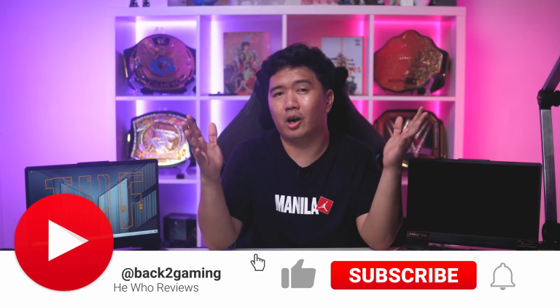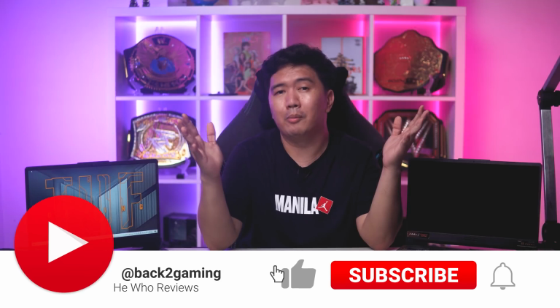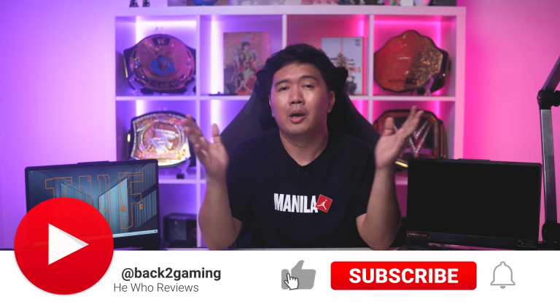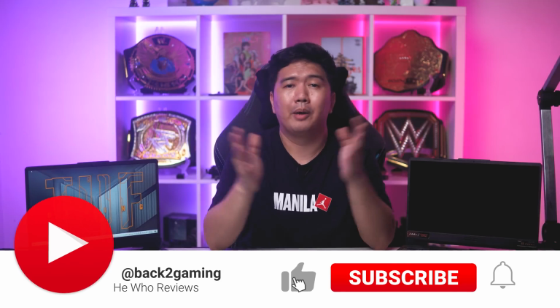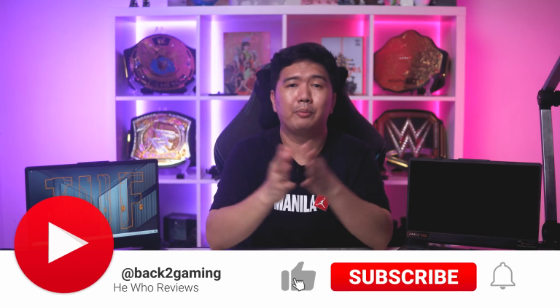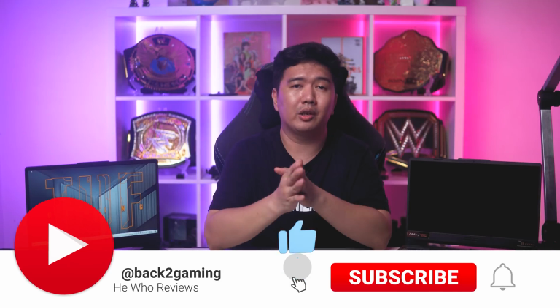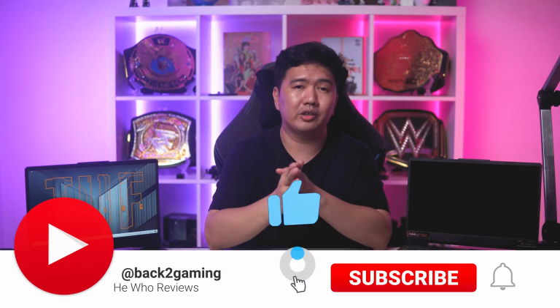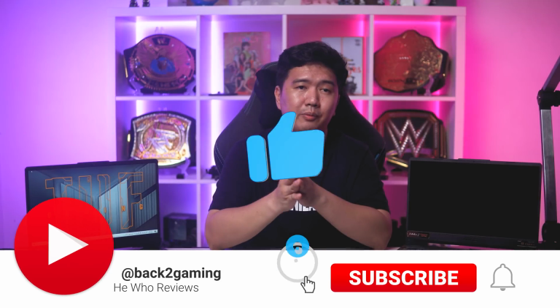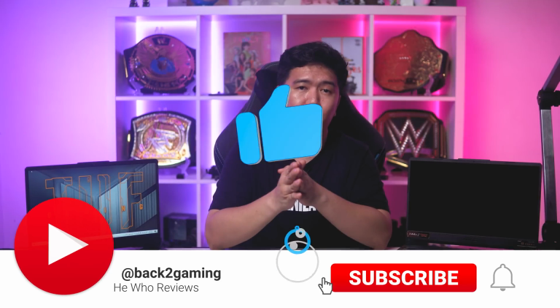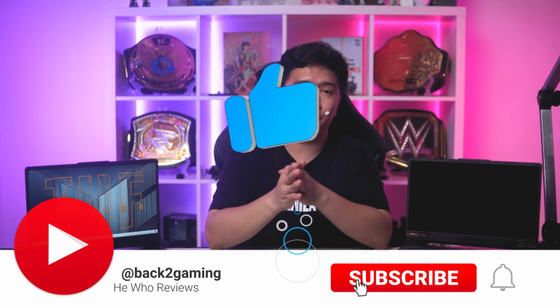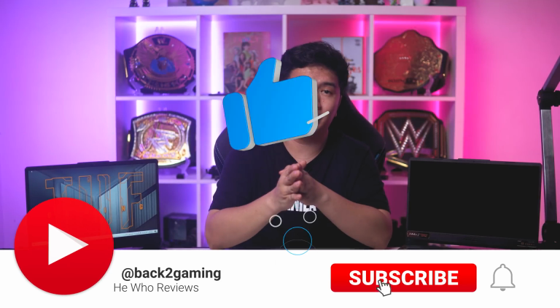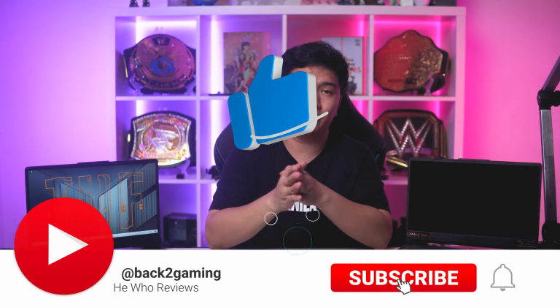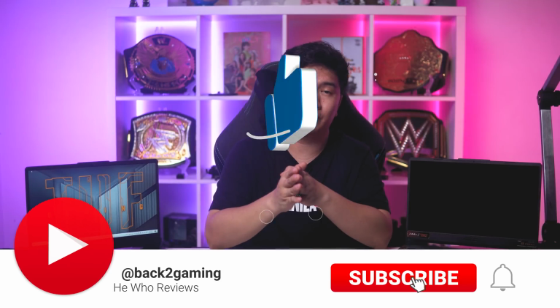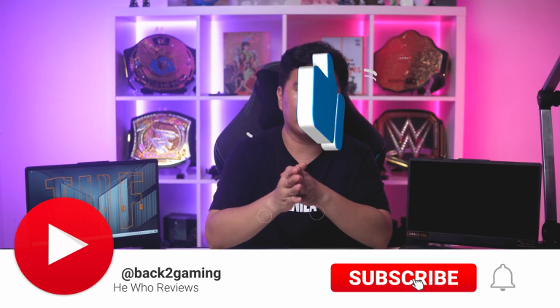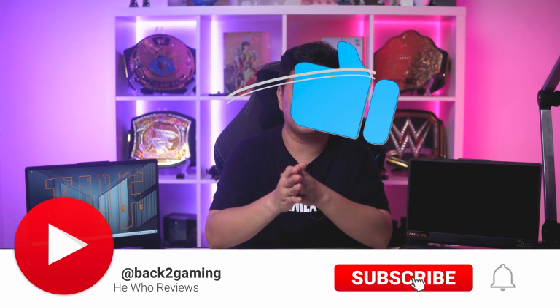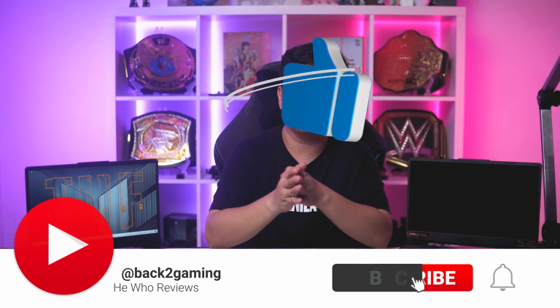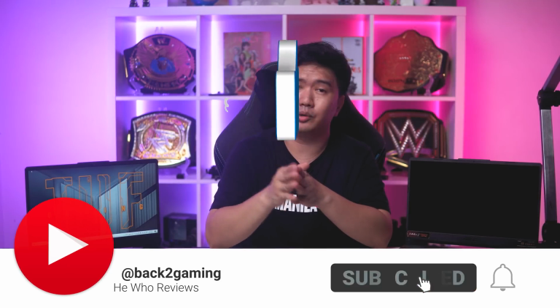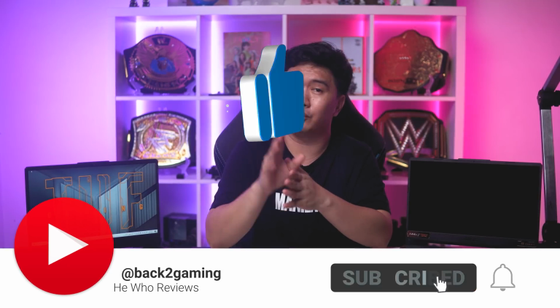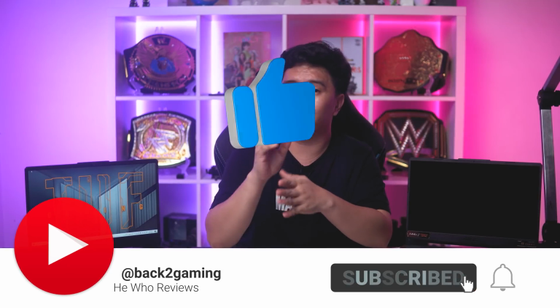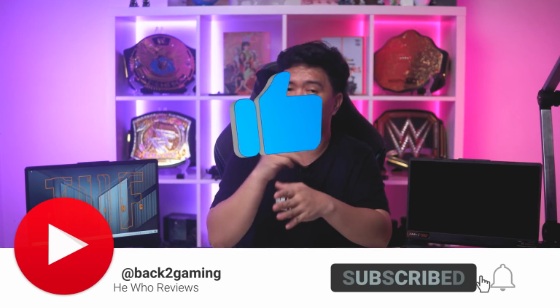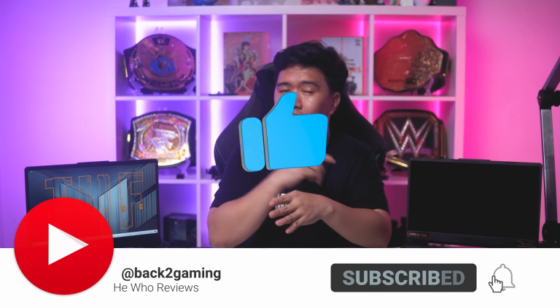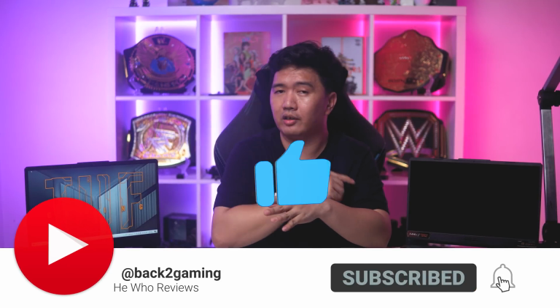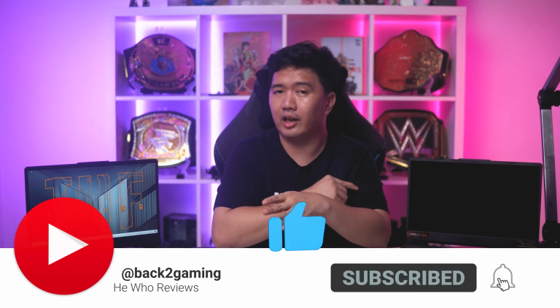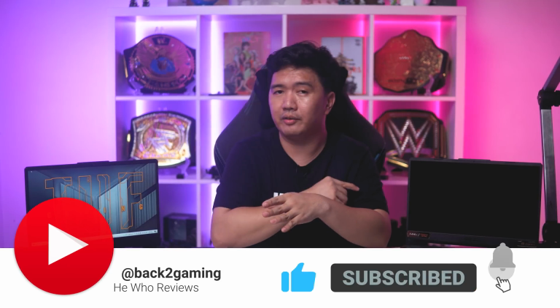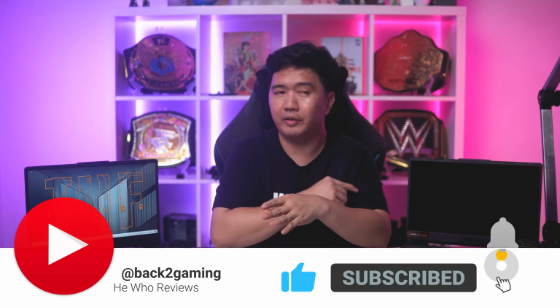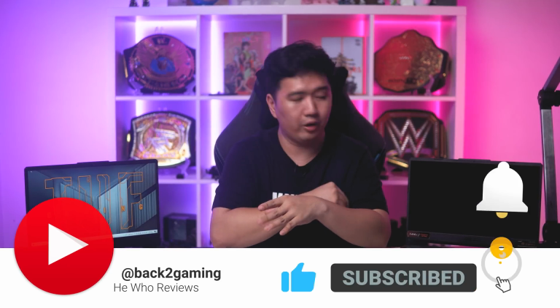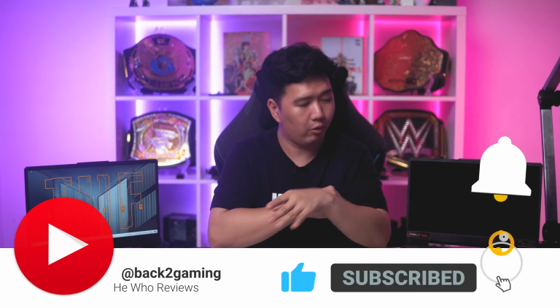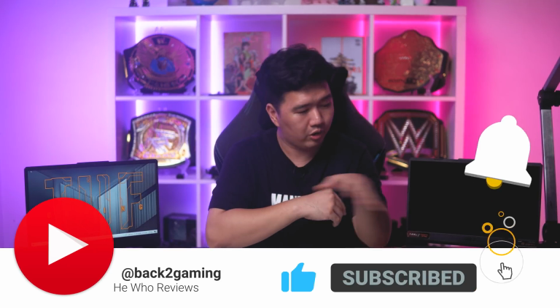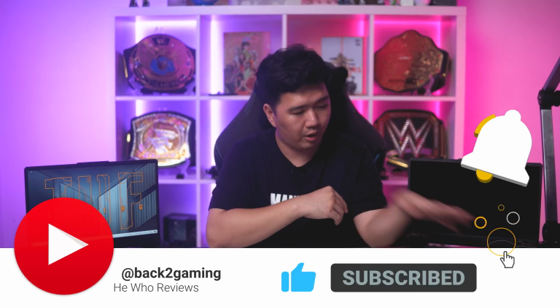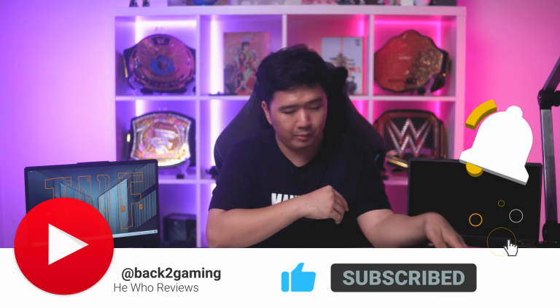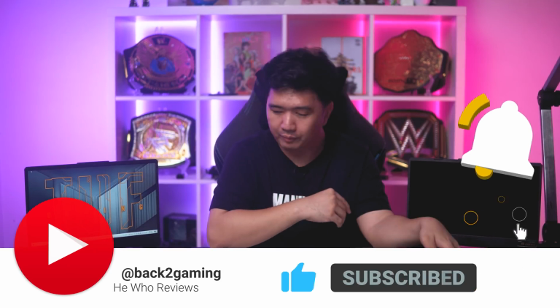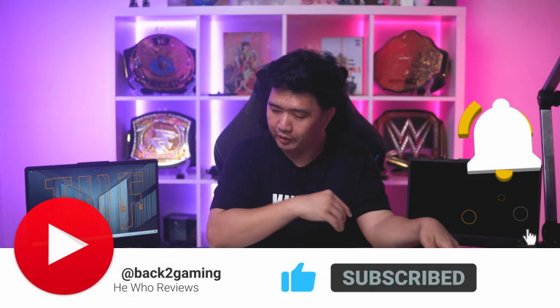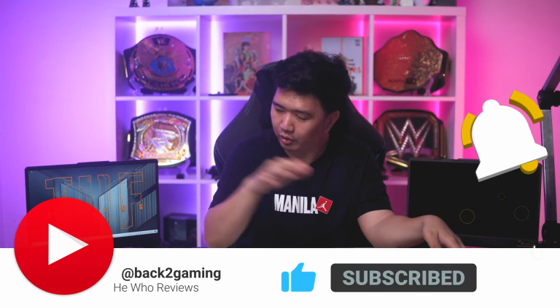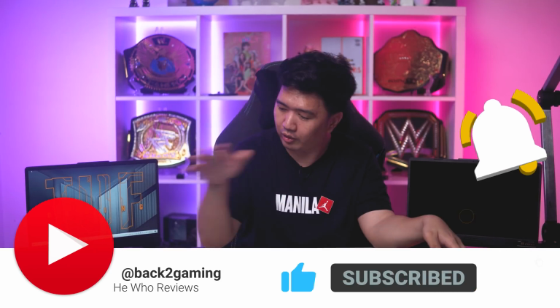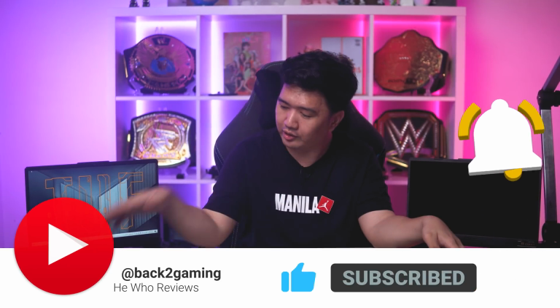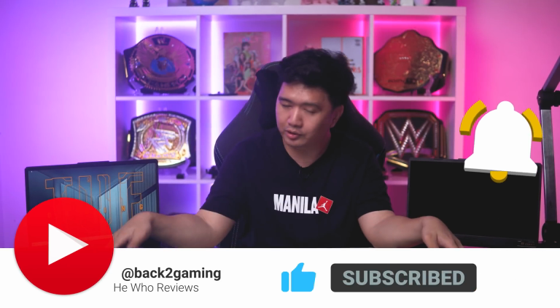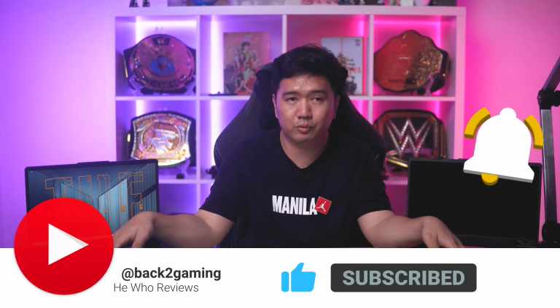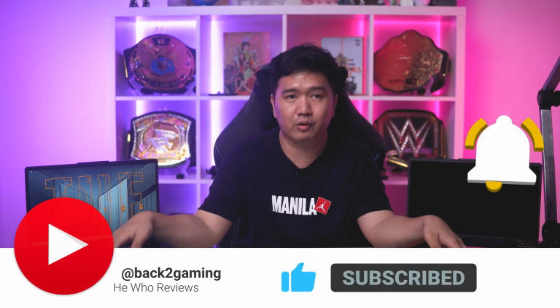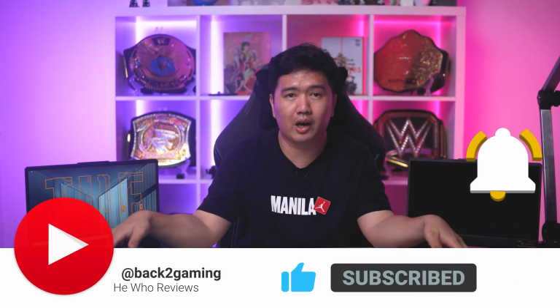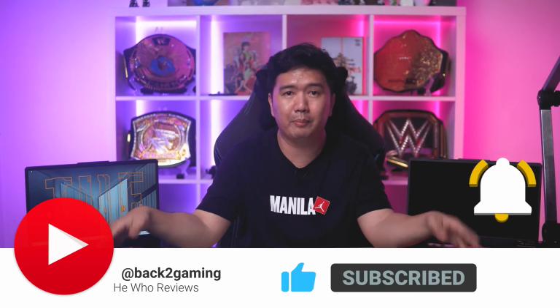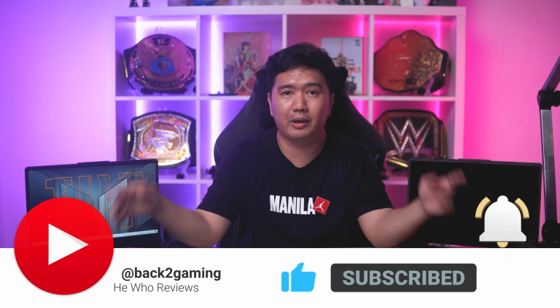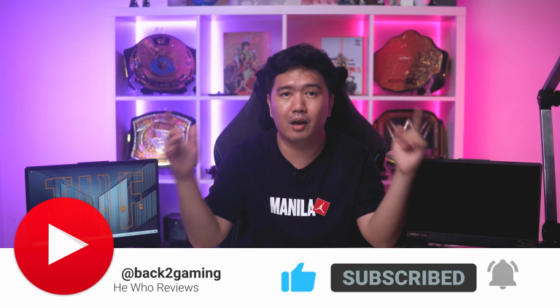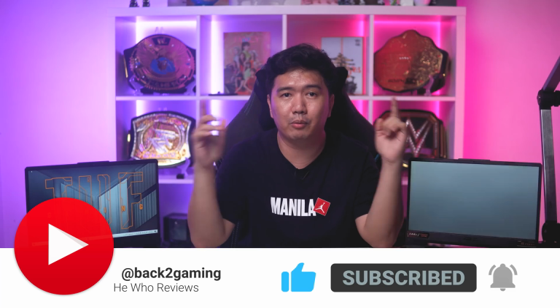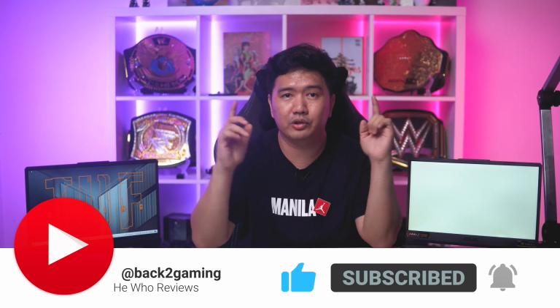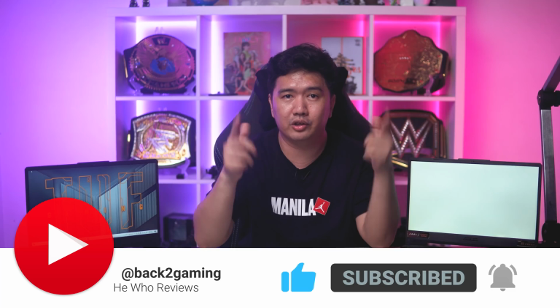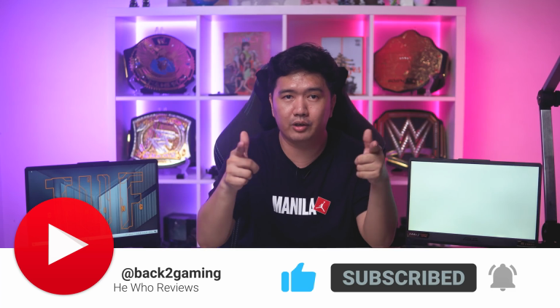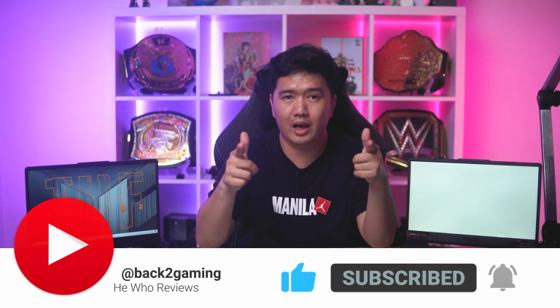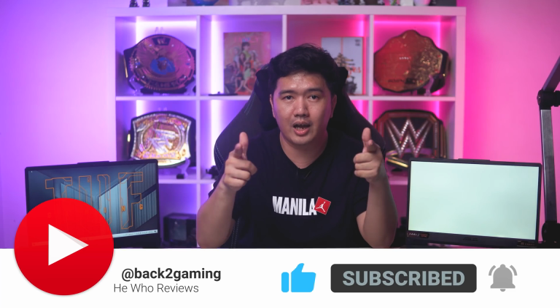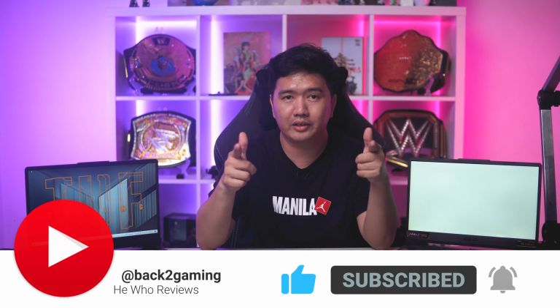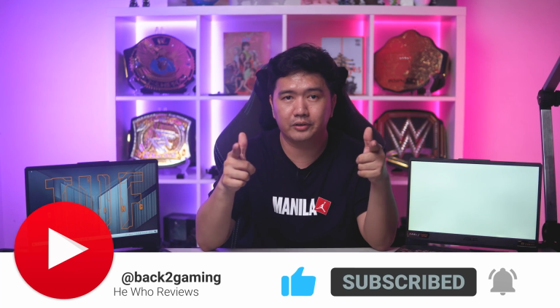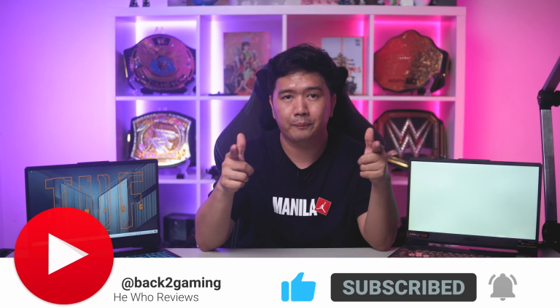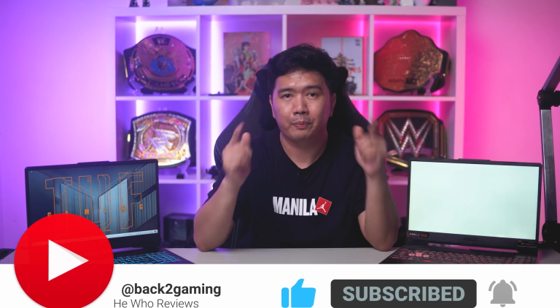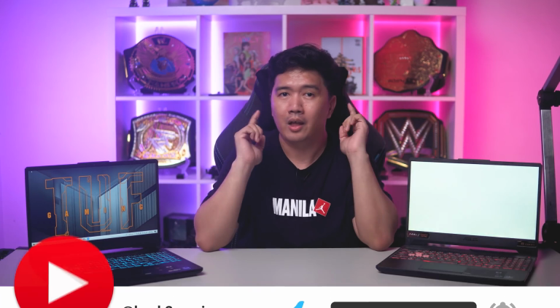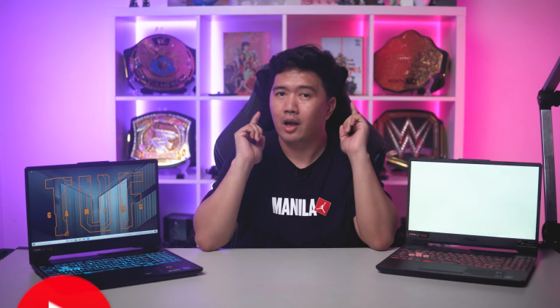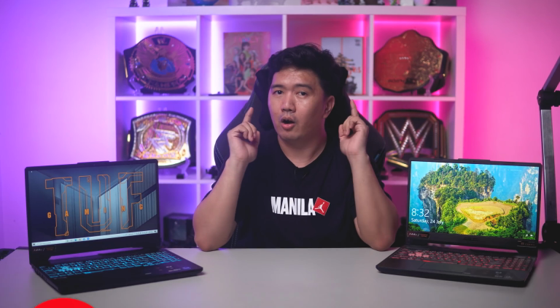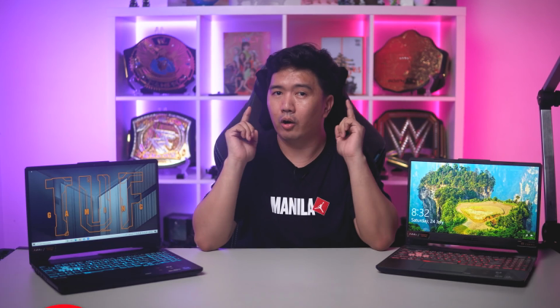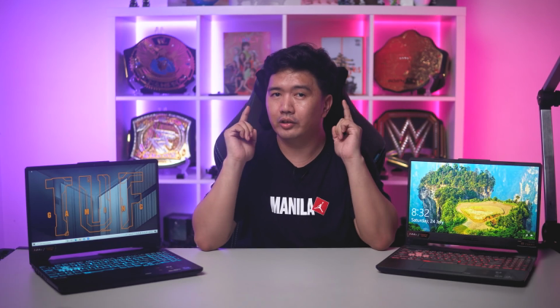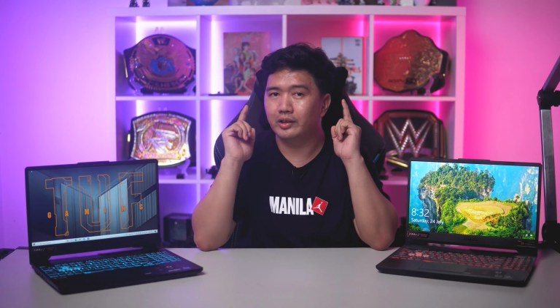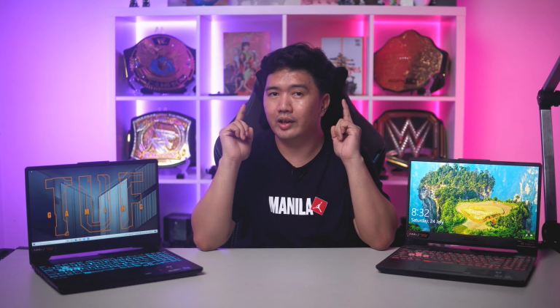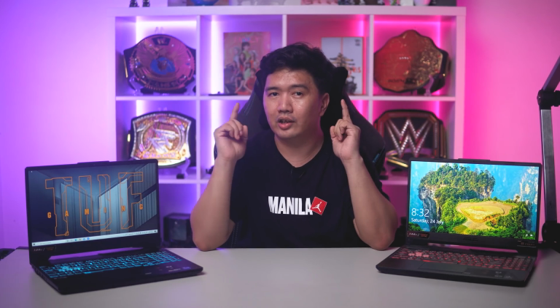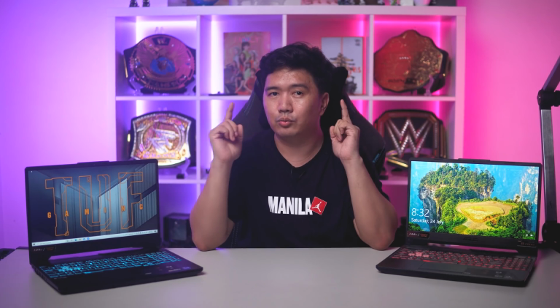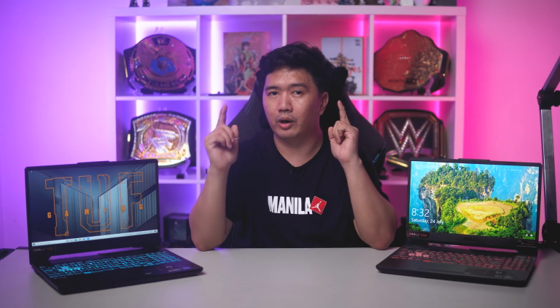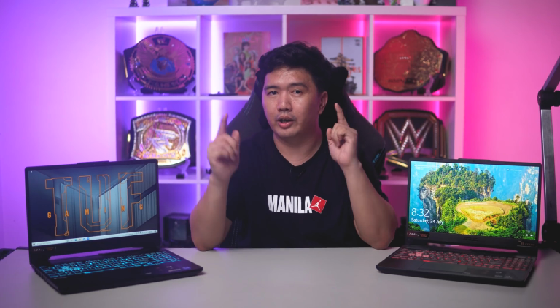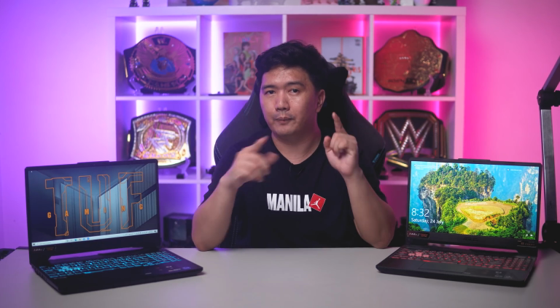If you want to see more videos like this one, don't forget to like the video, comment, and subscribe, and I will see you guys on the next one.